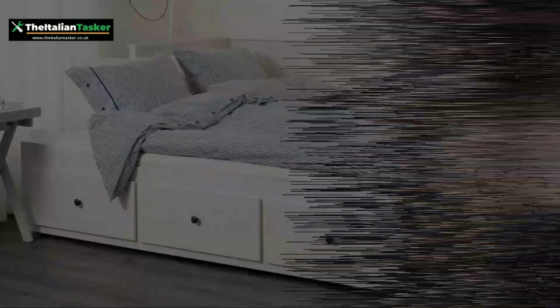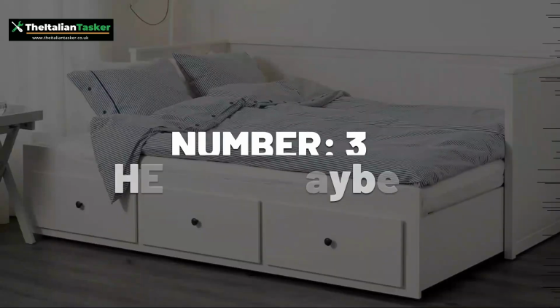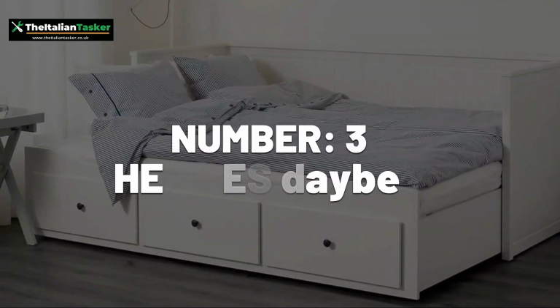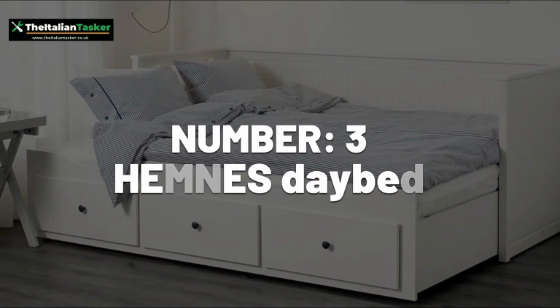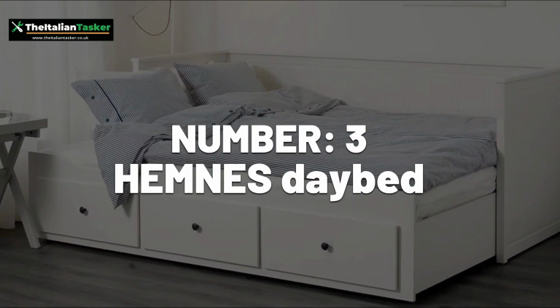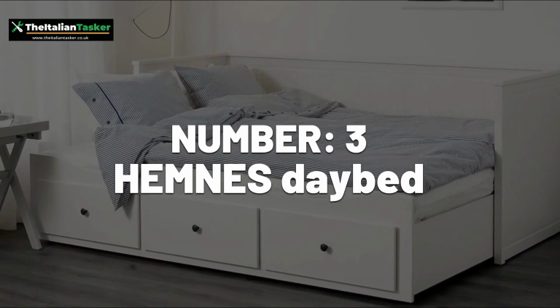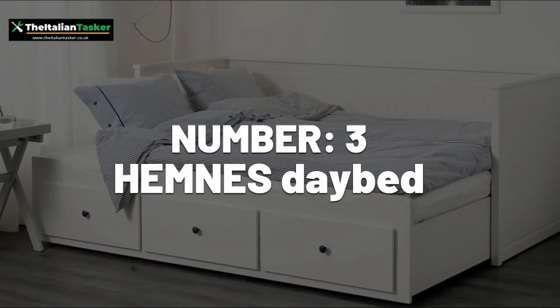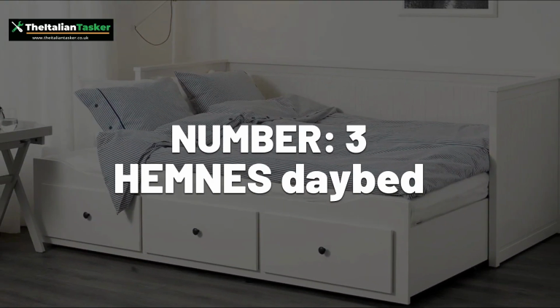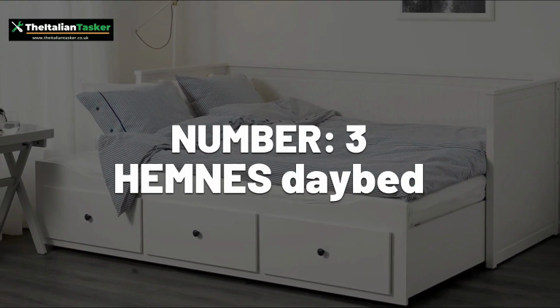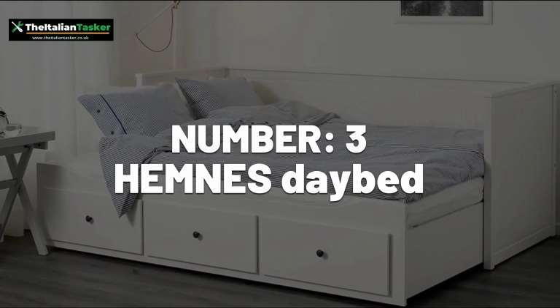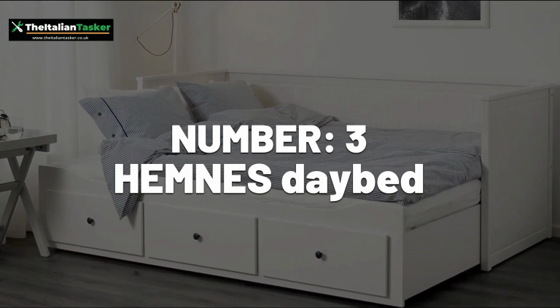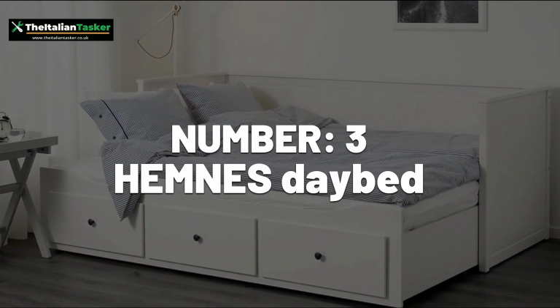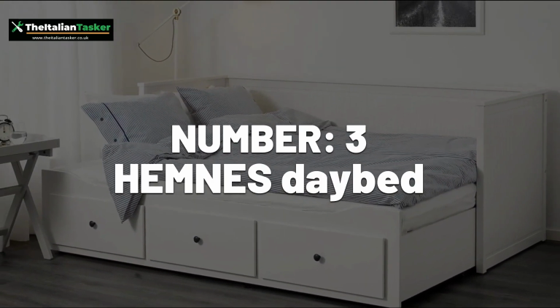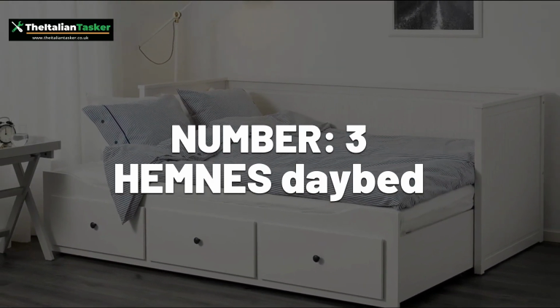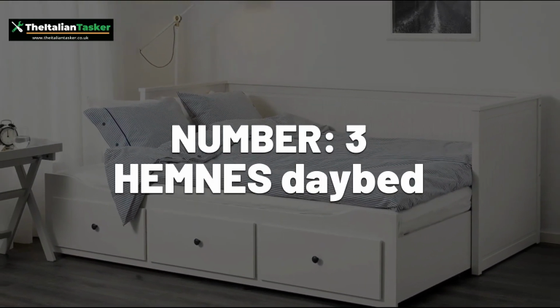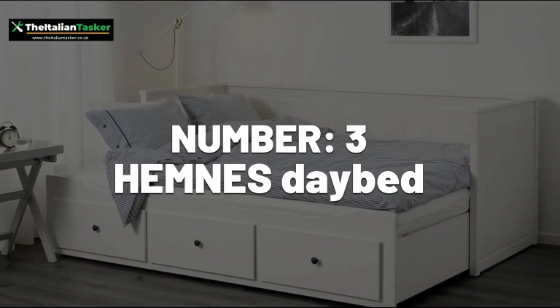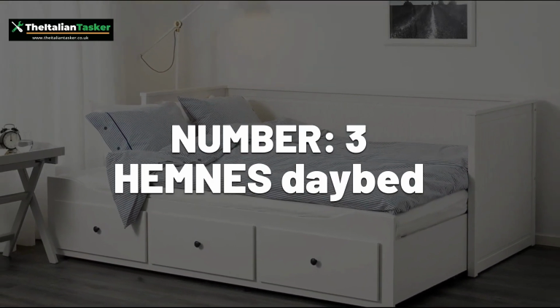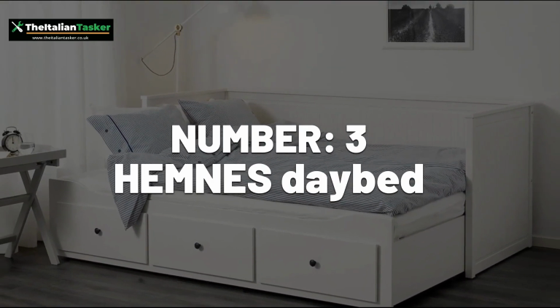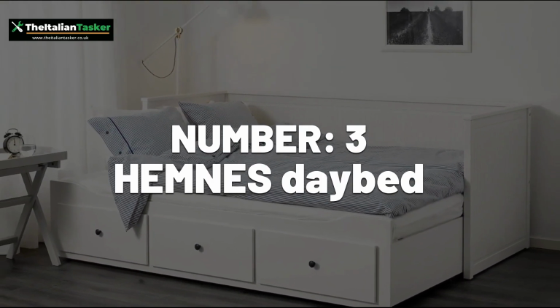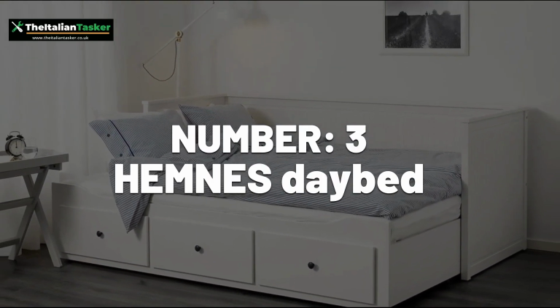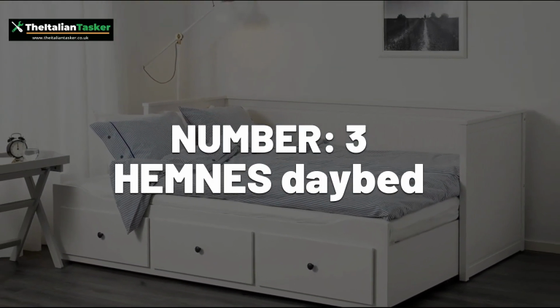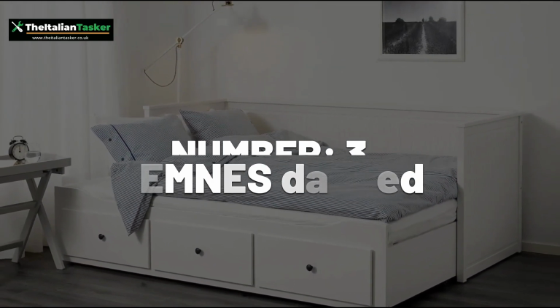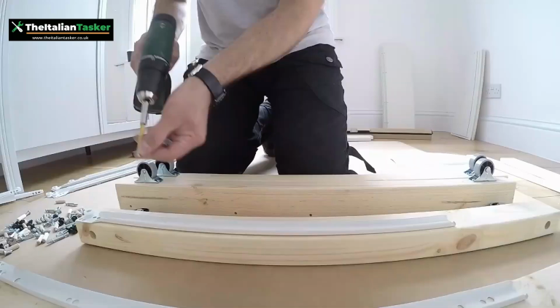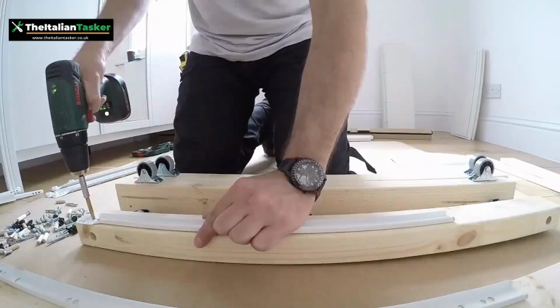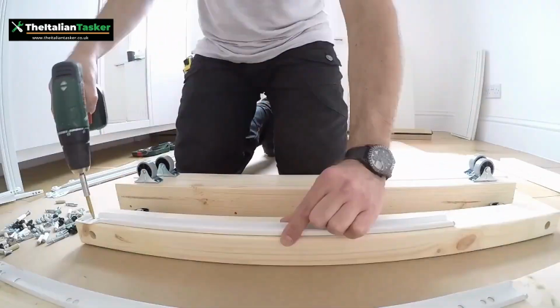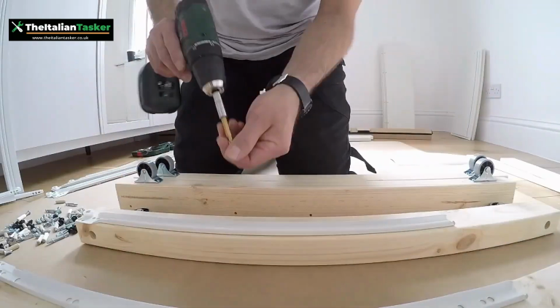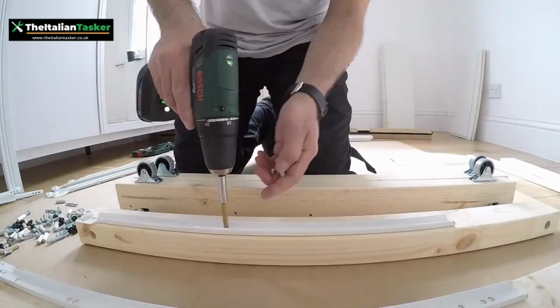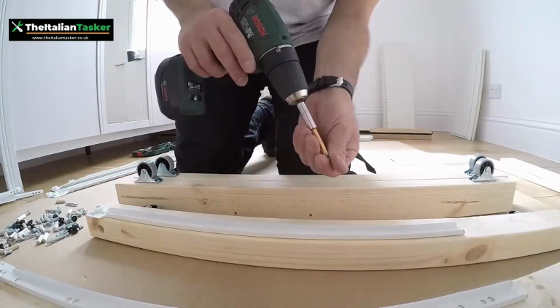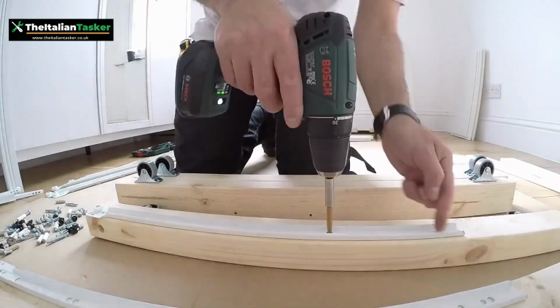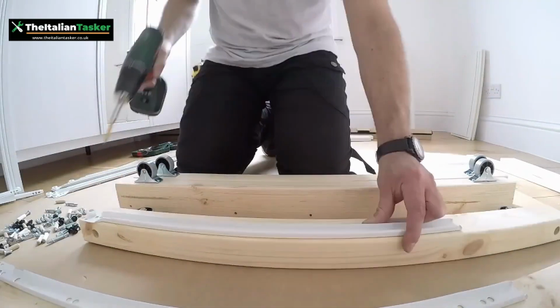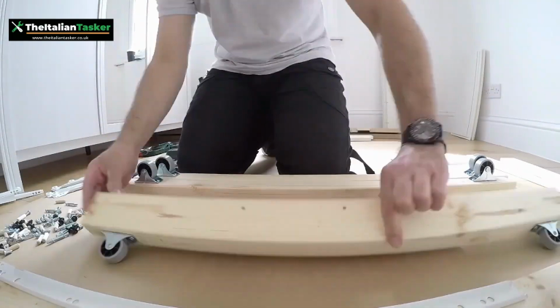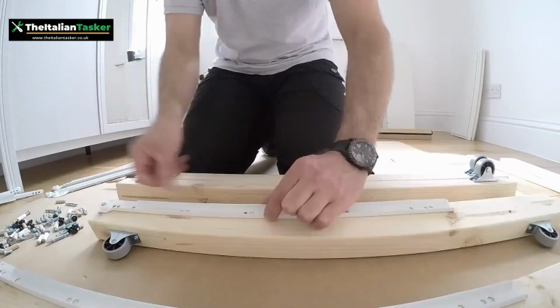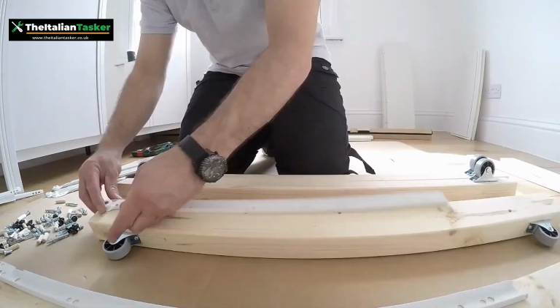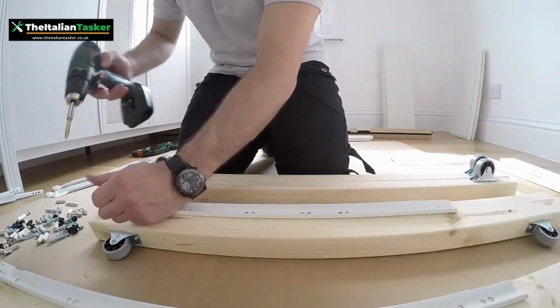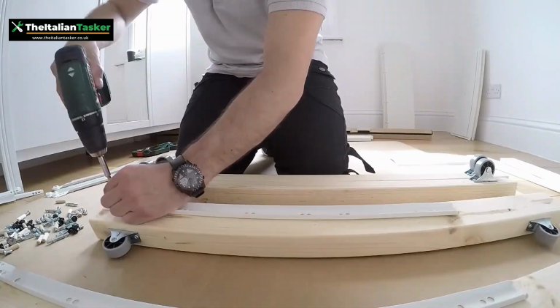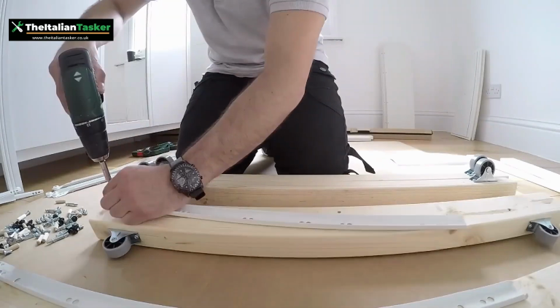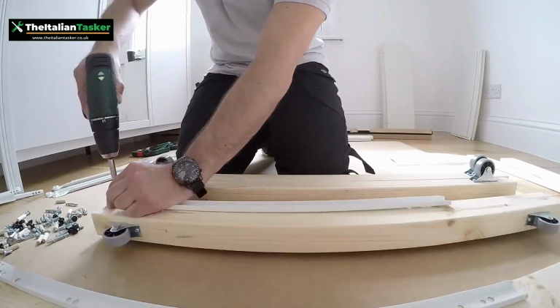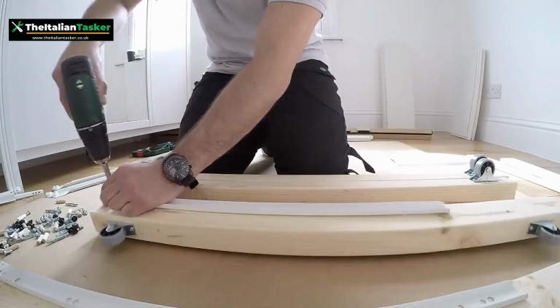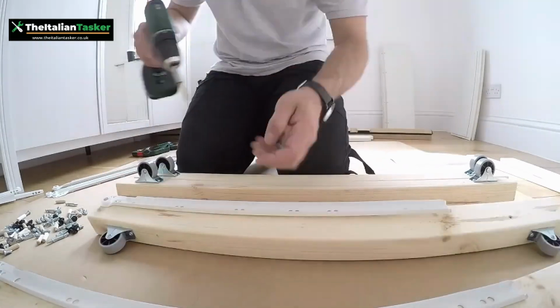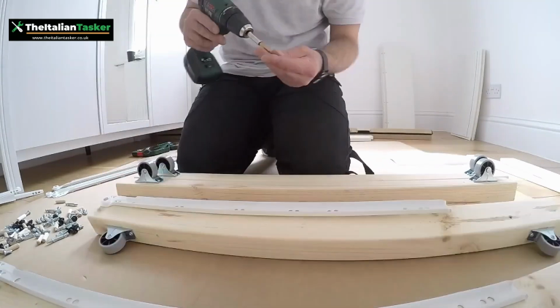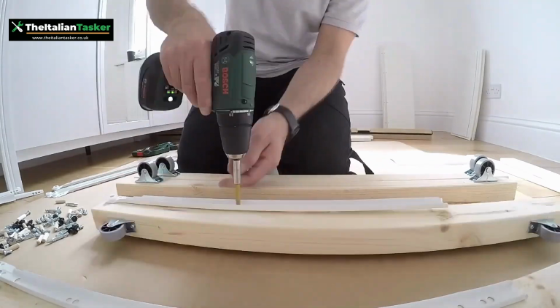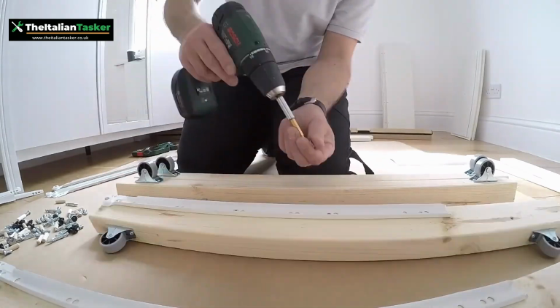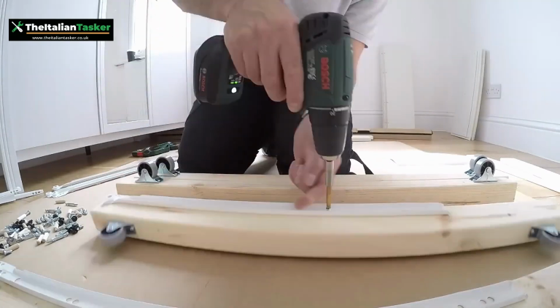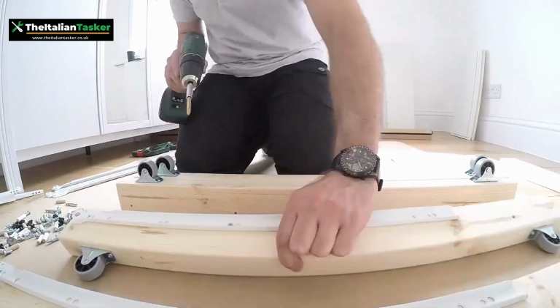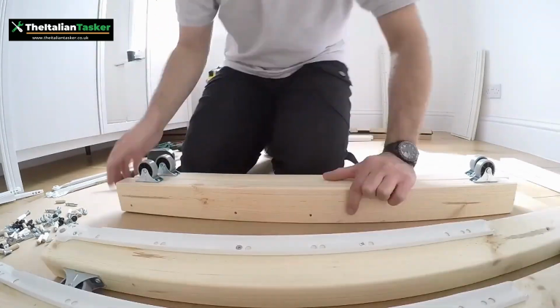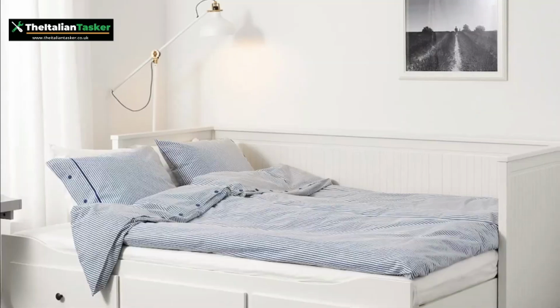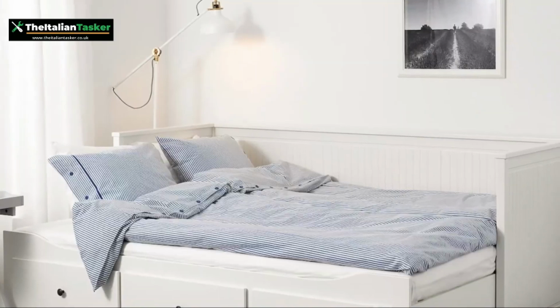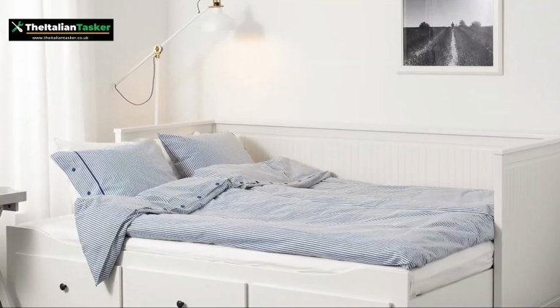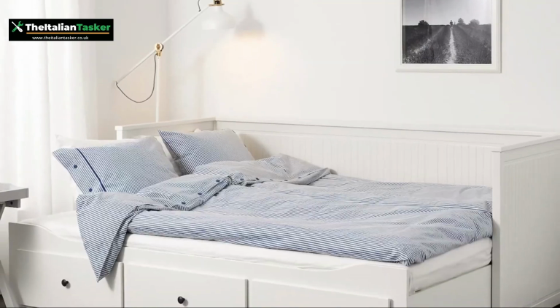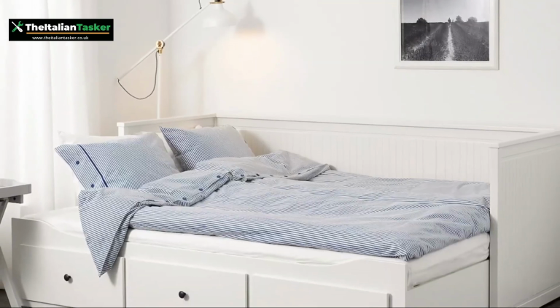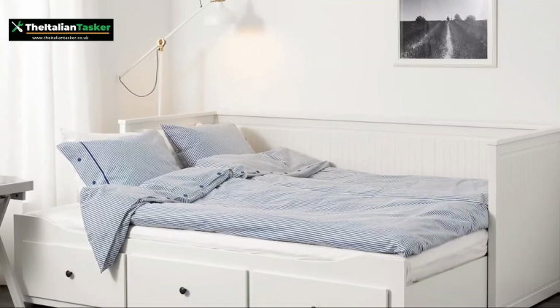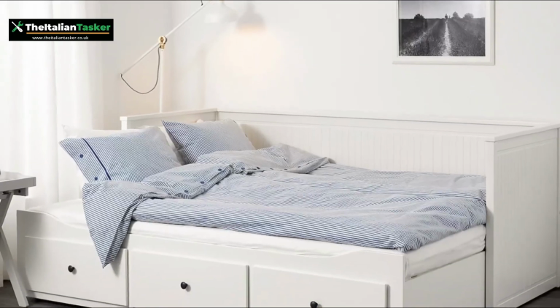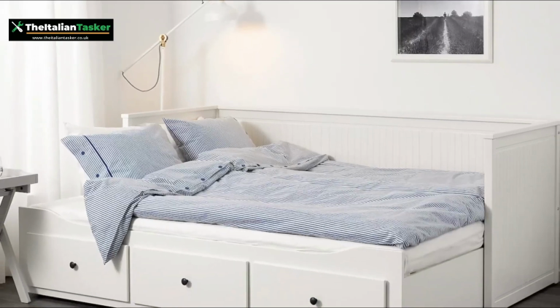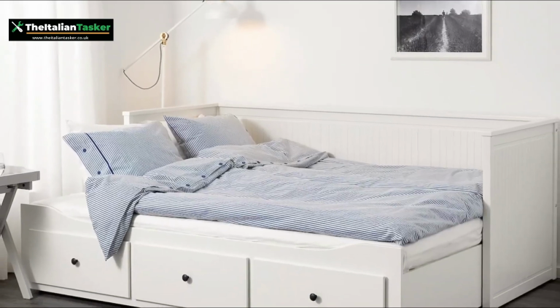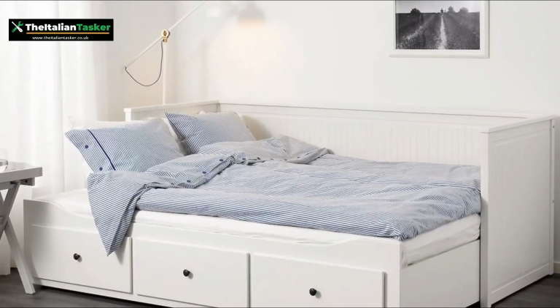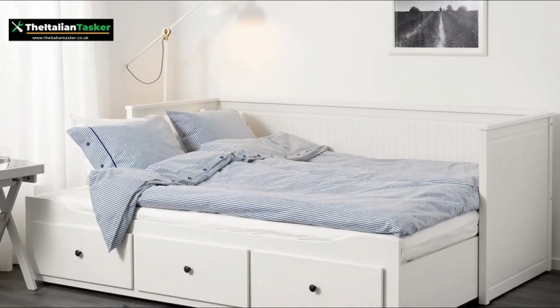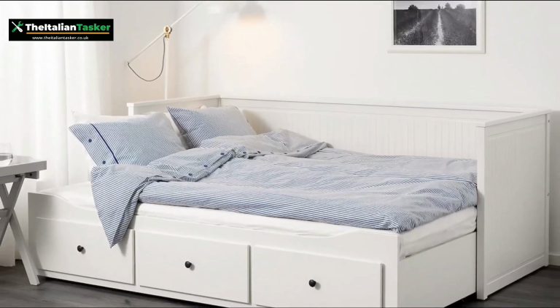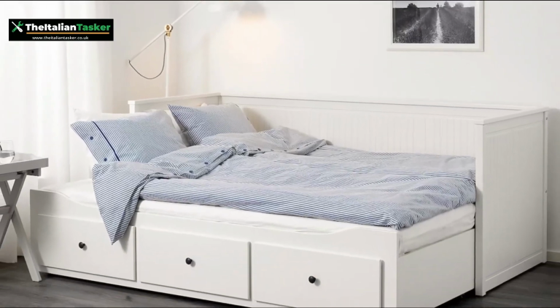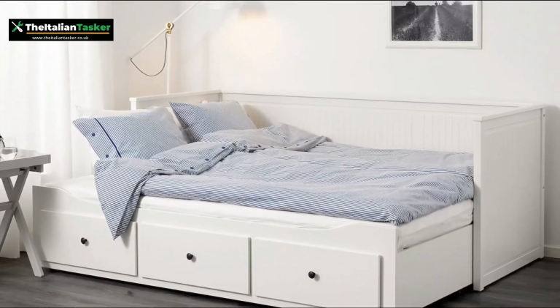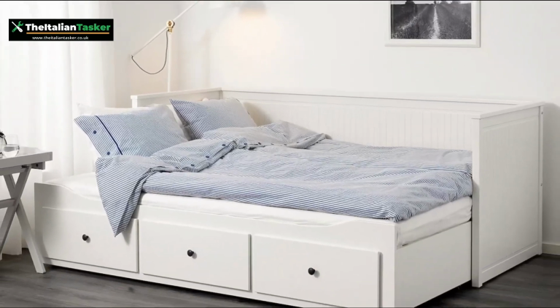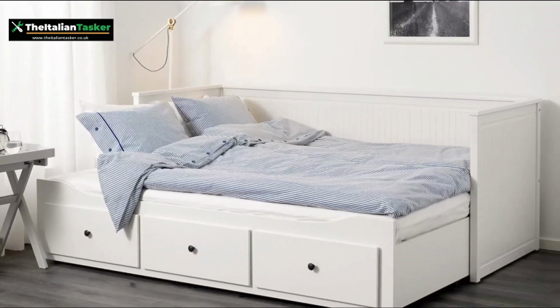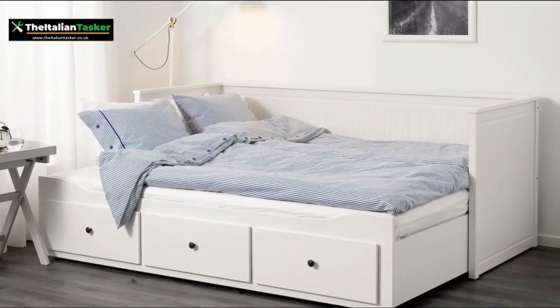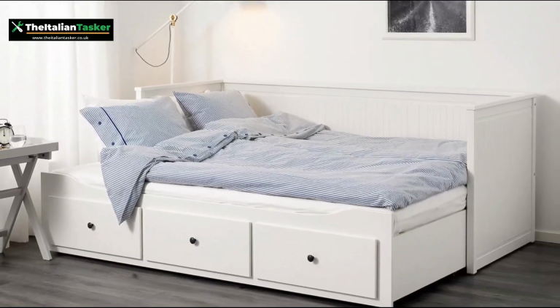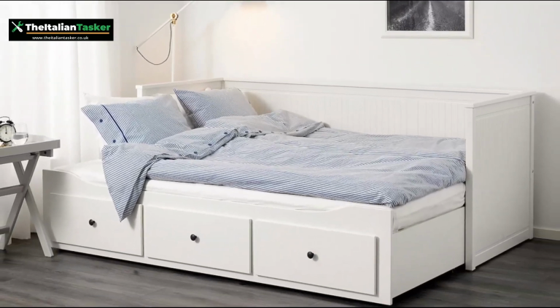Number 3: Hemnes Day Bed. This piece of furniture has a lot of parts and requires precision to assemble properly.